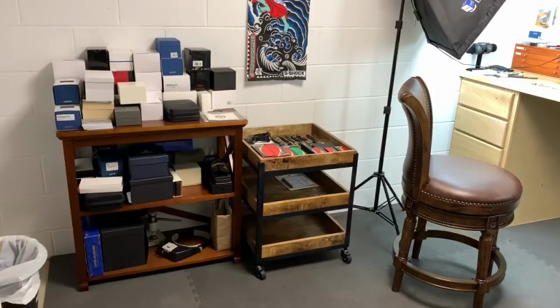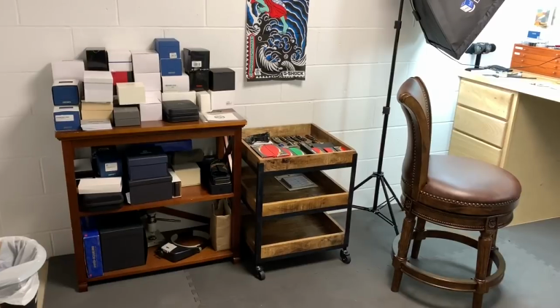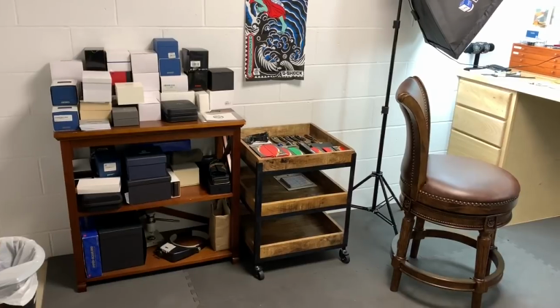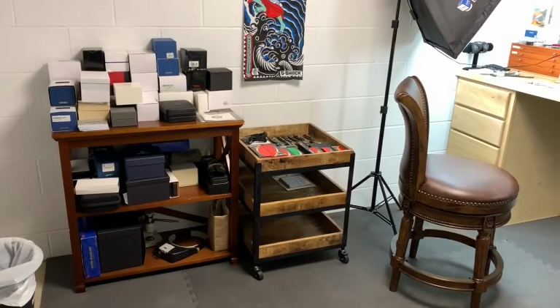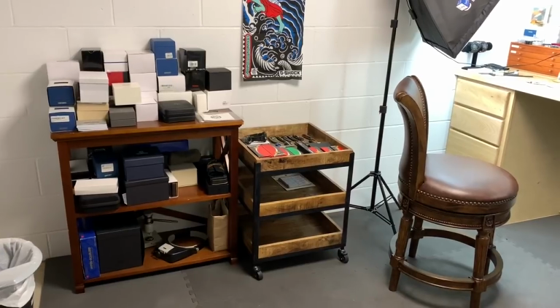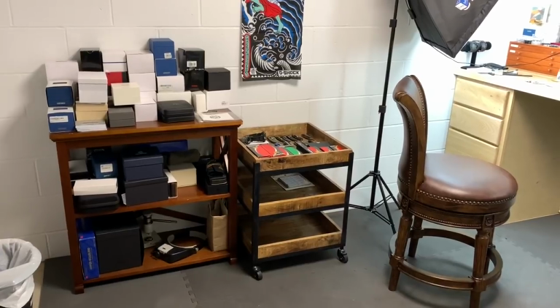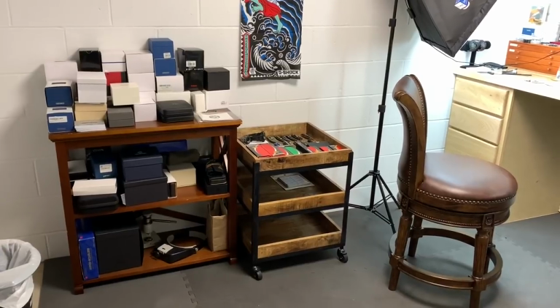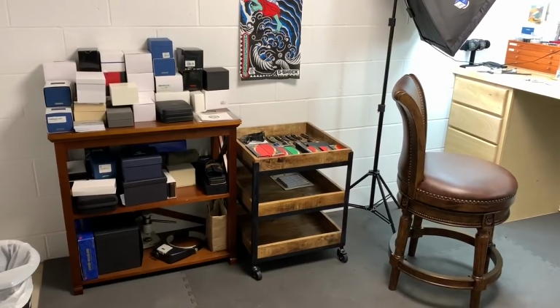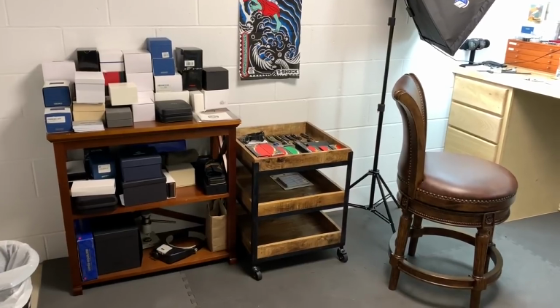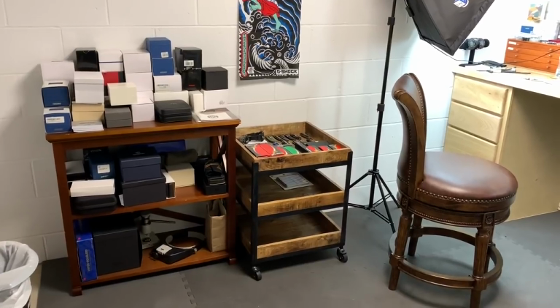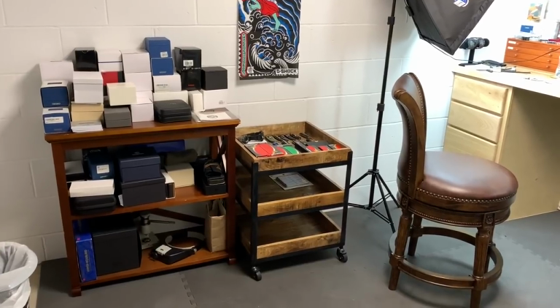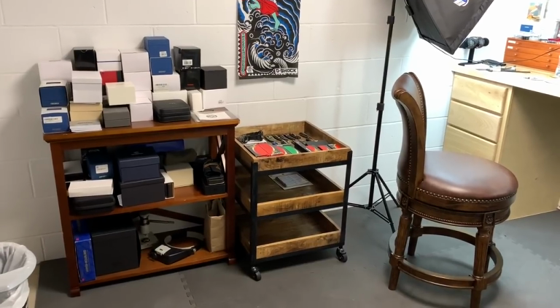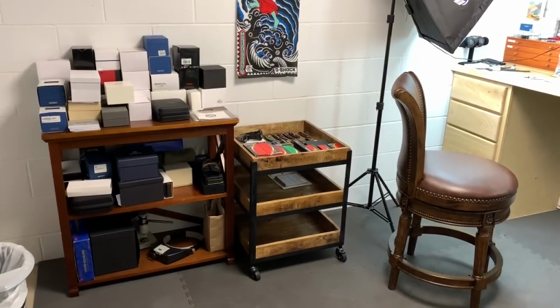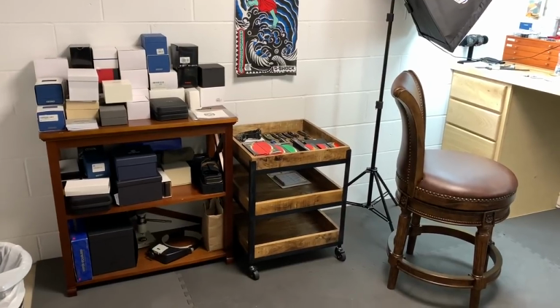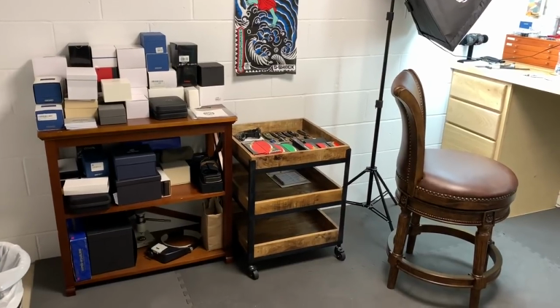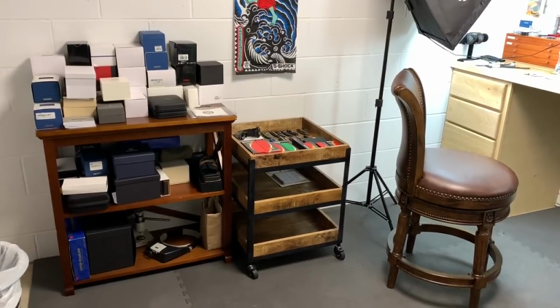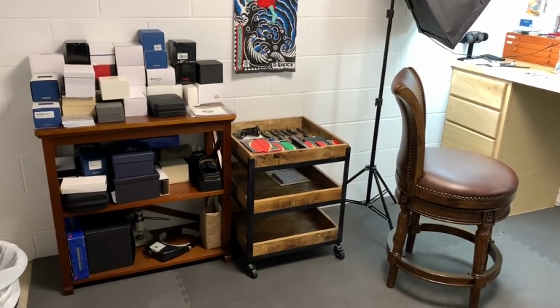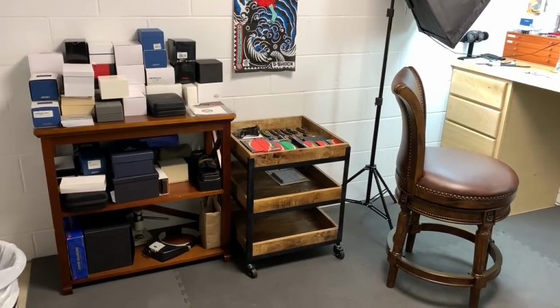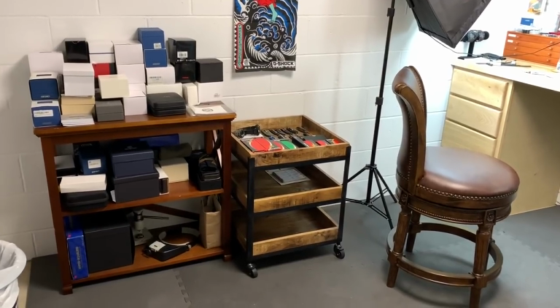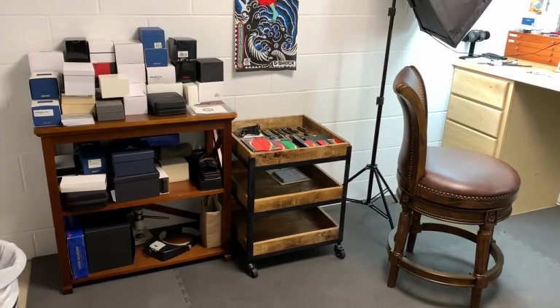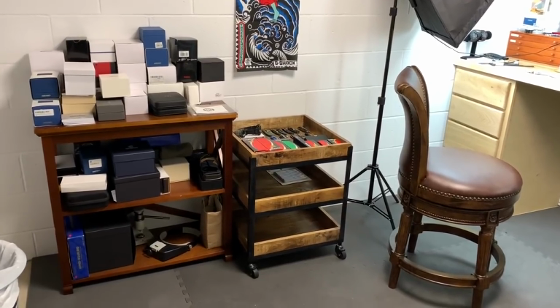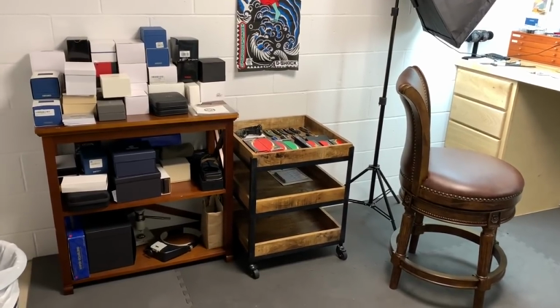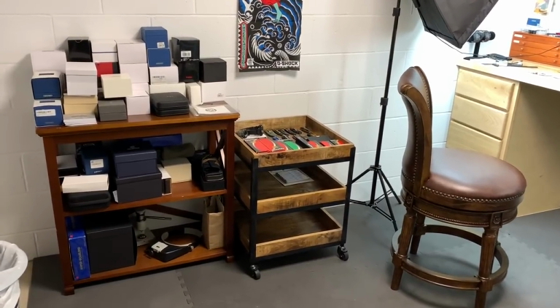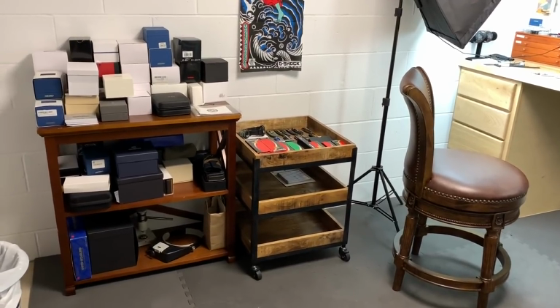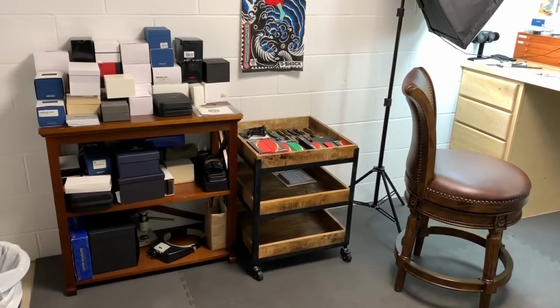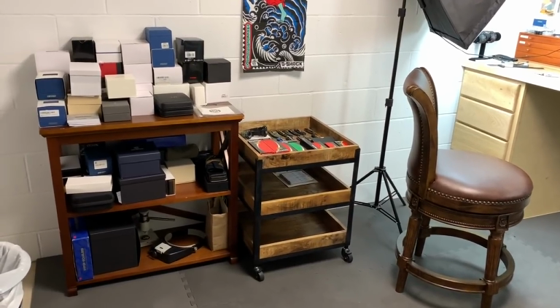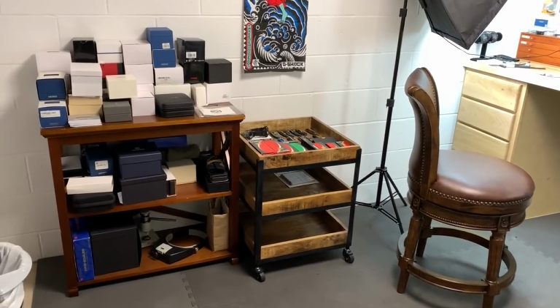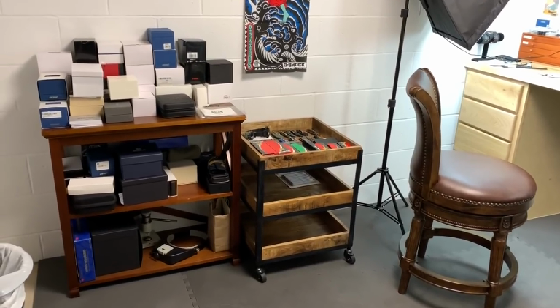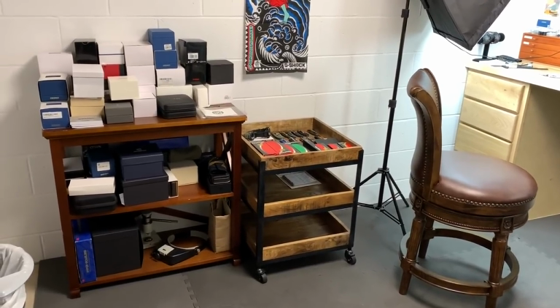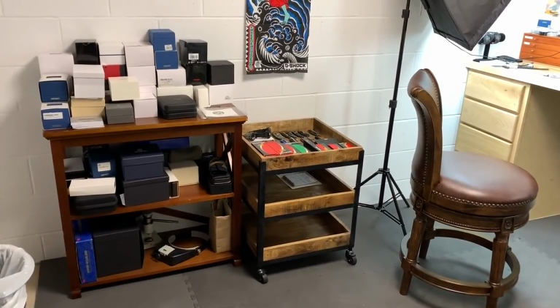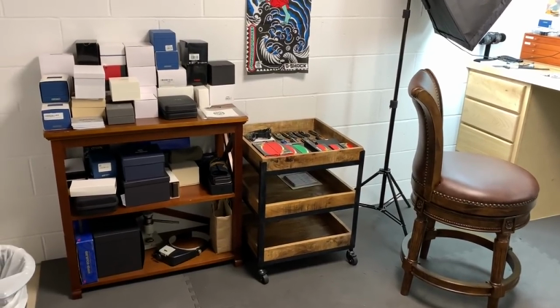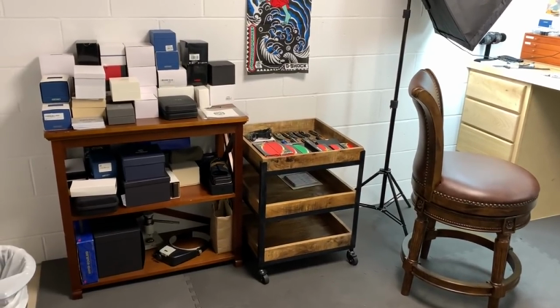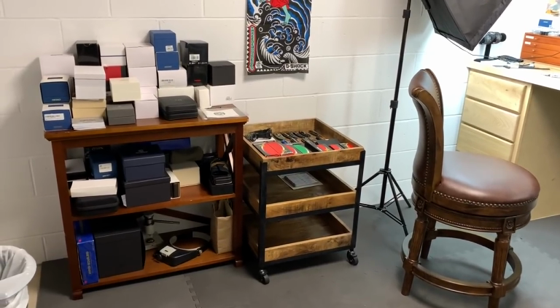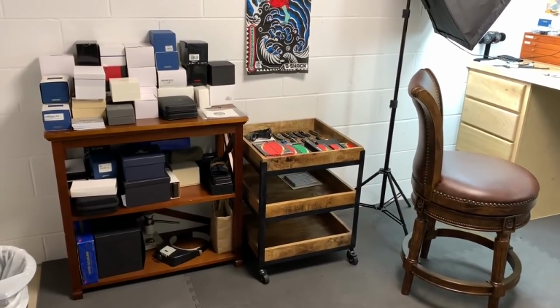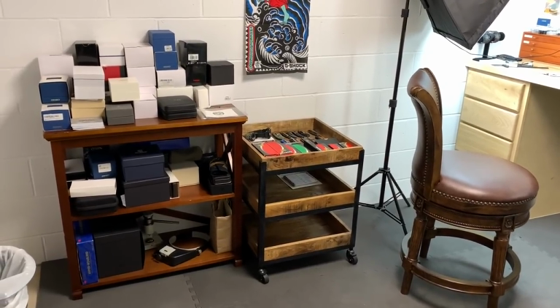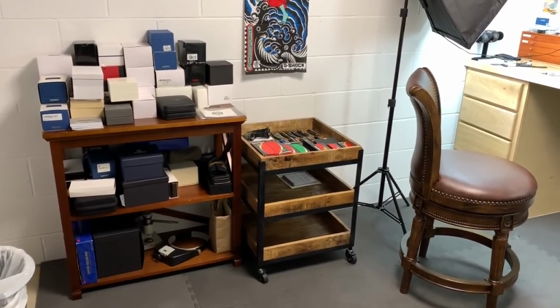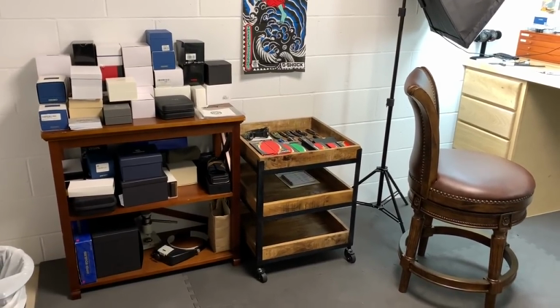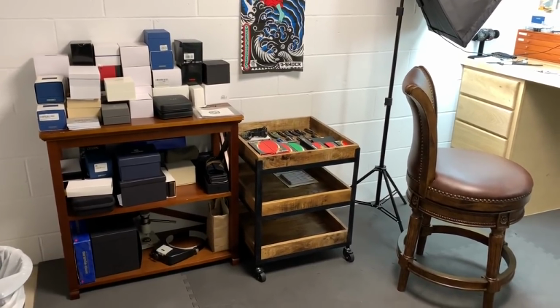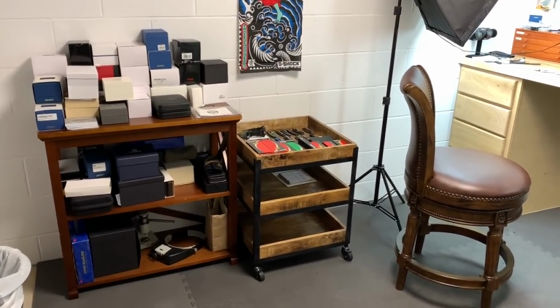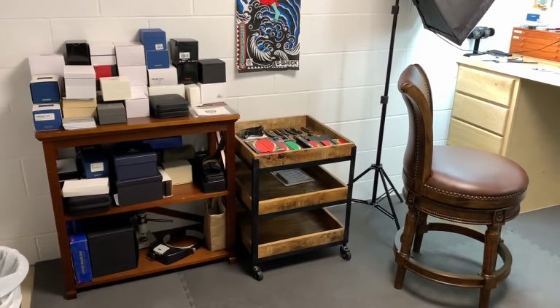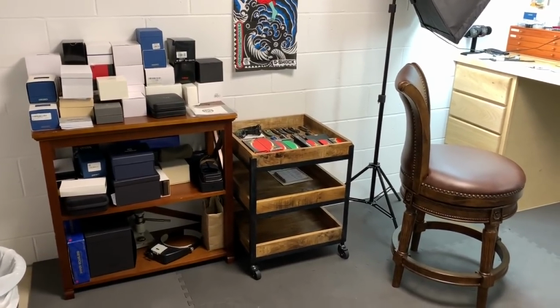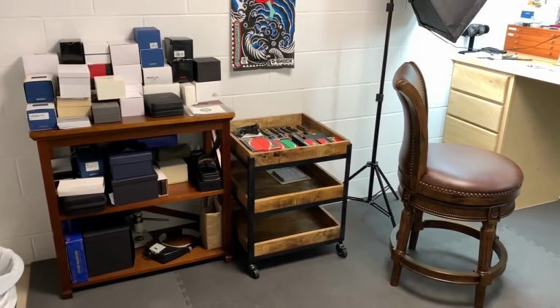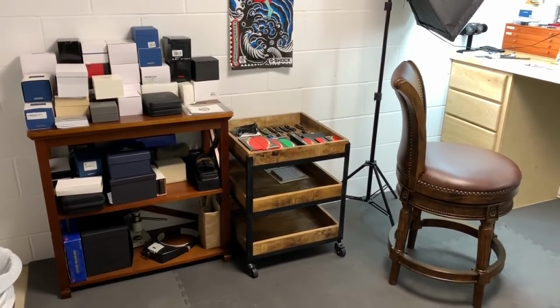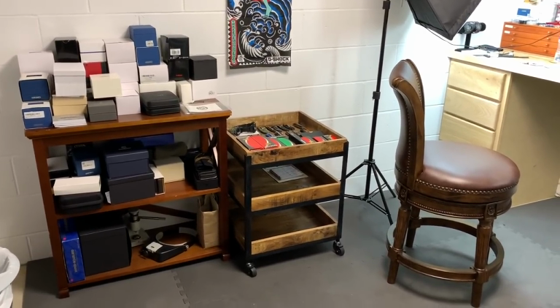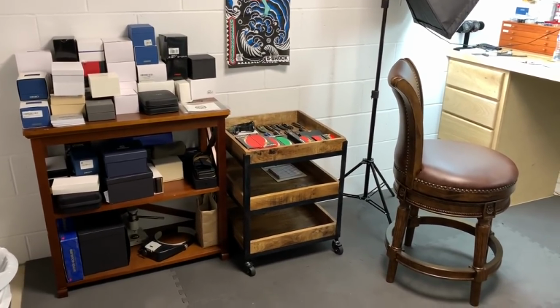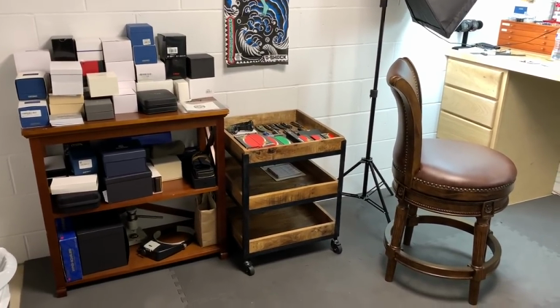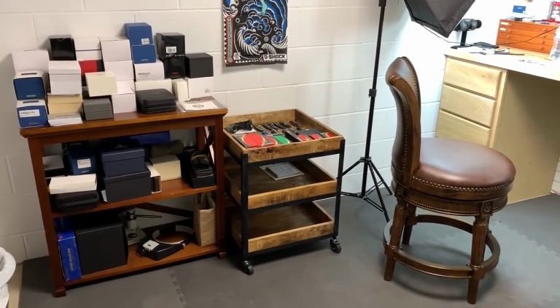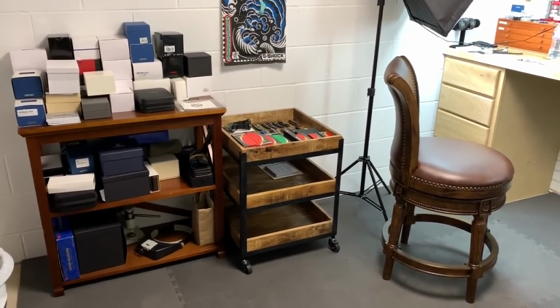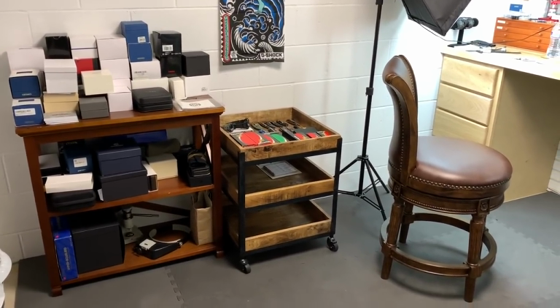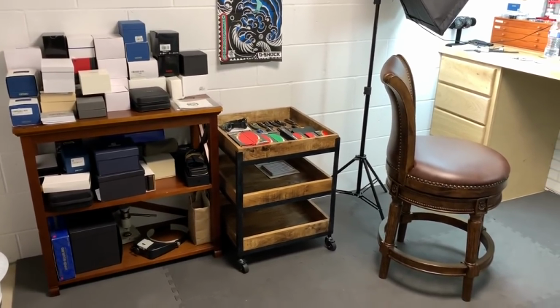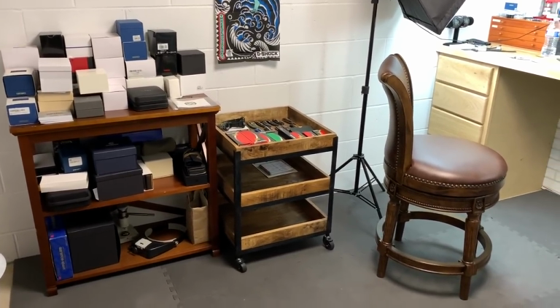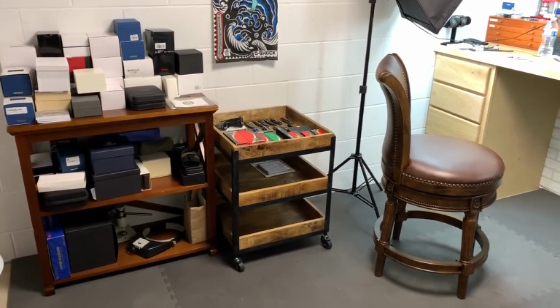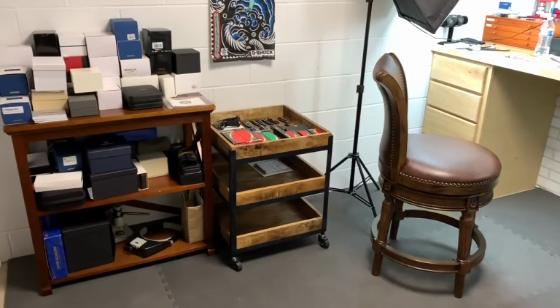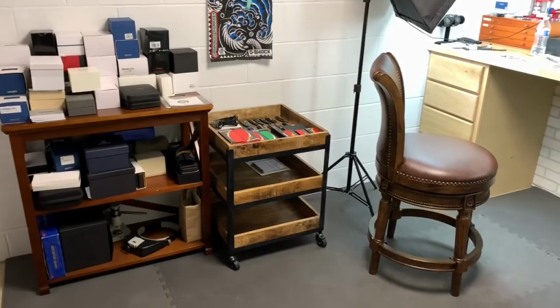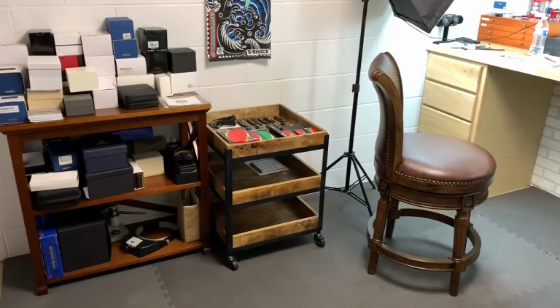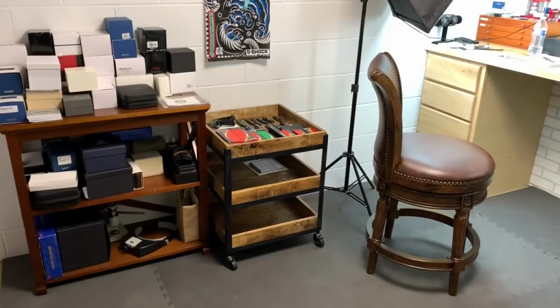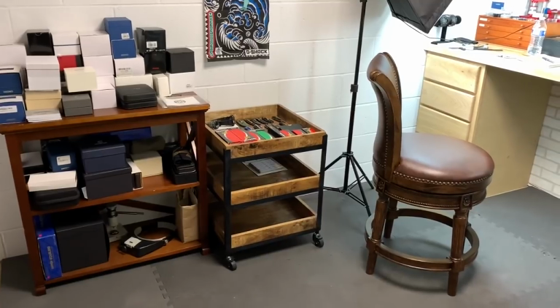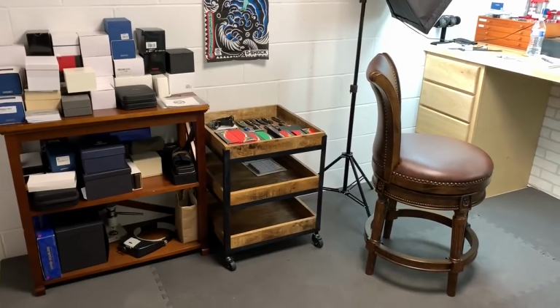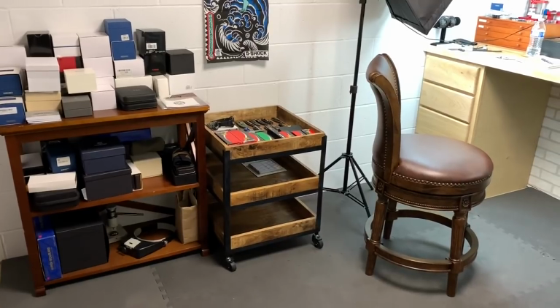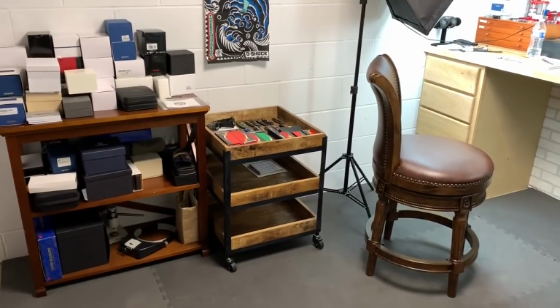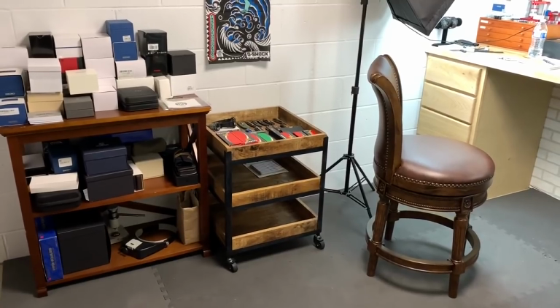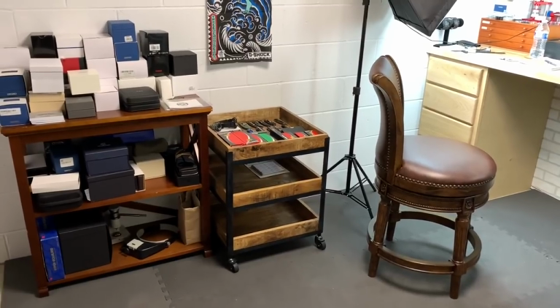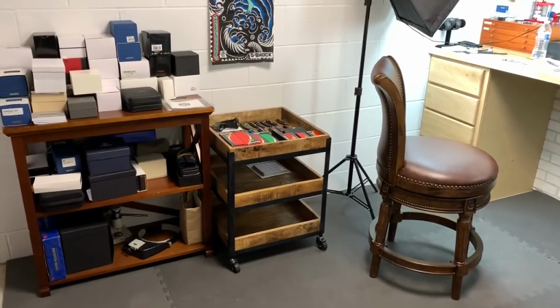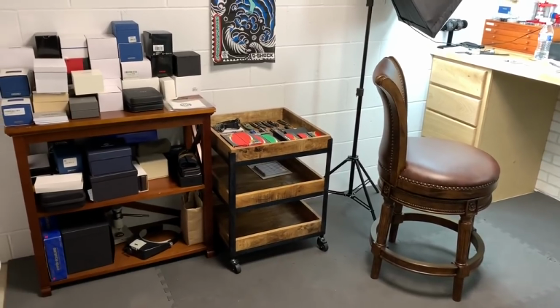I figured I'd give you a little tour of the watch room that I built in the dungeon here.